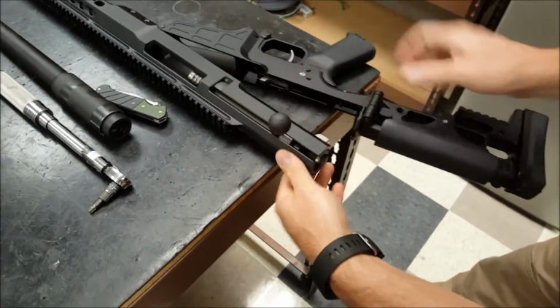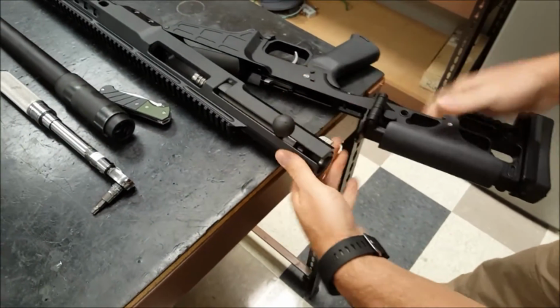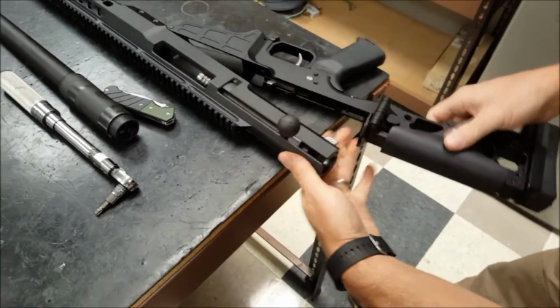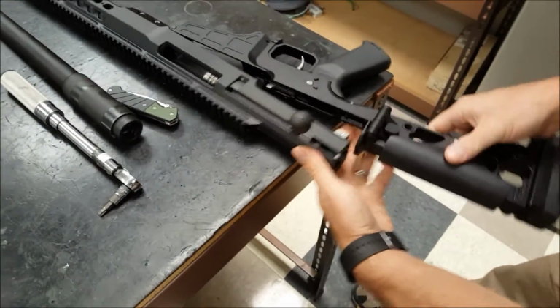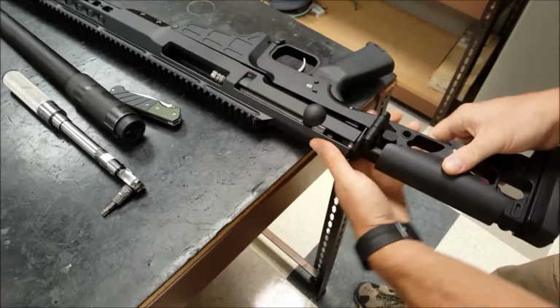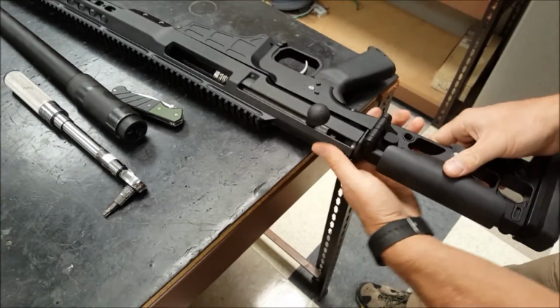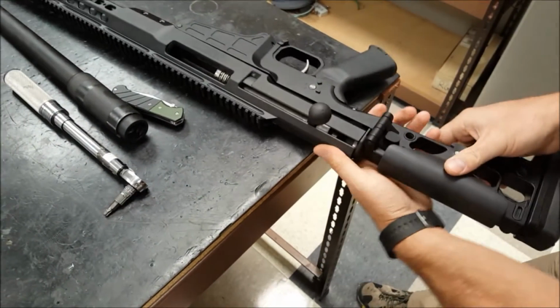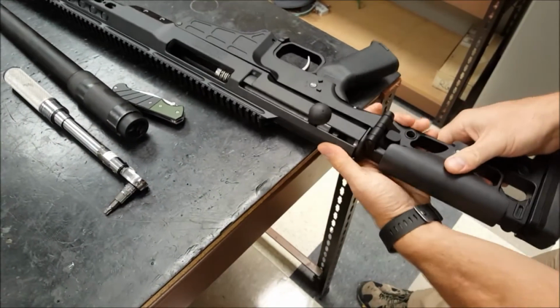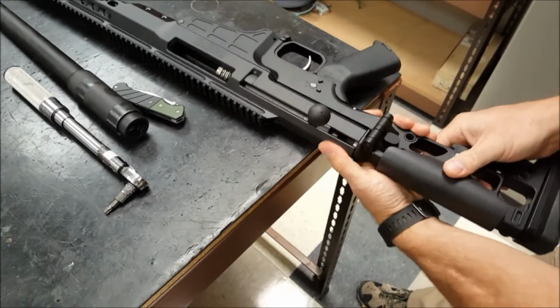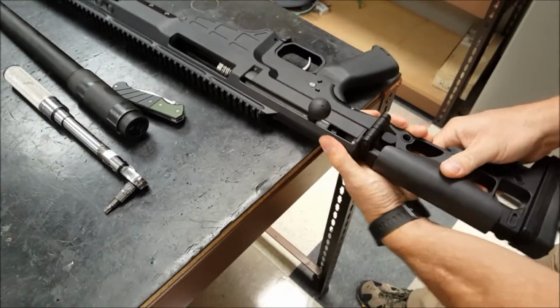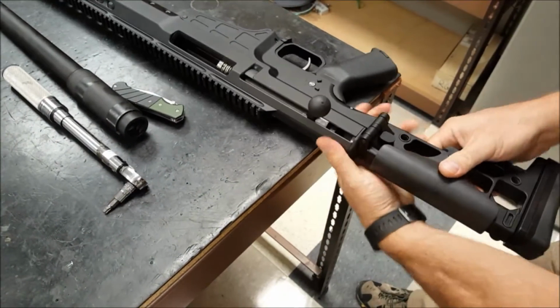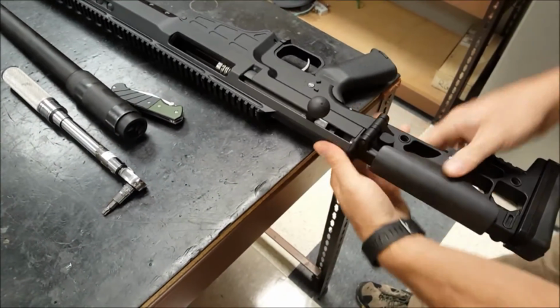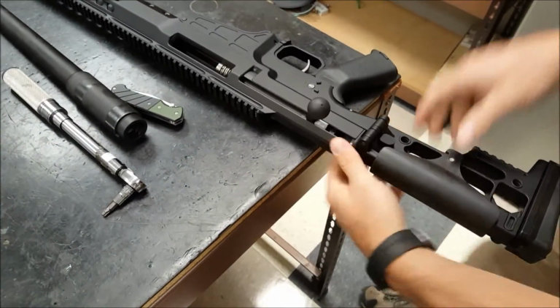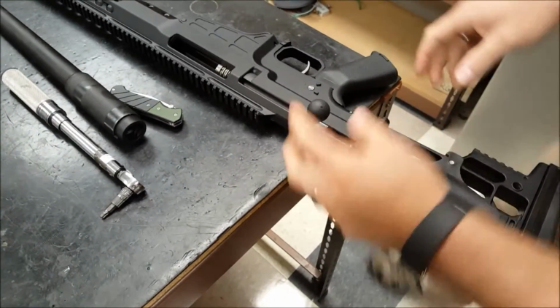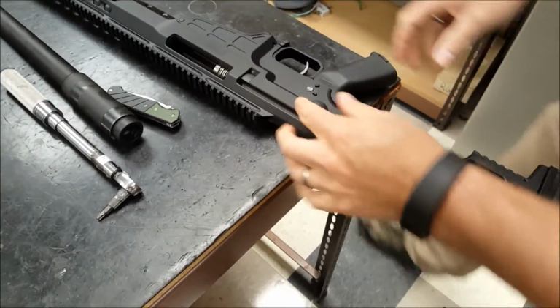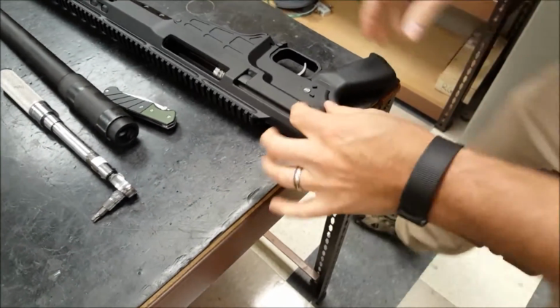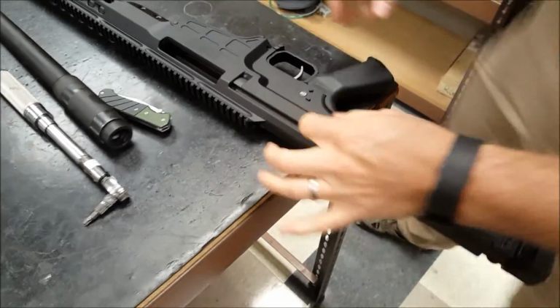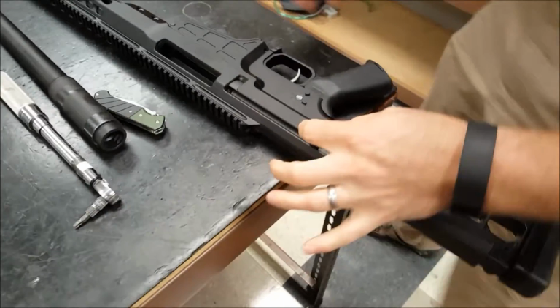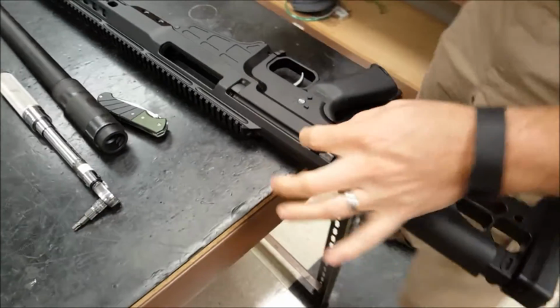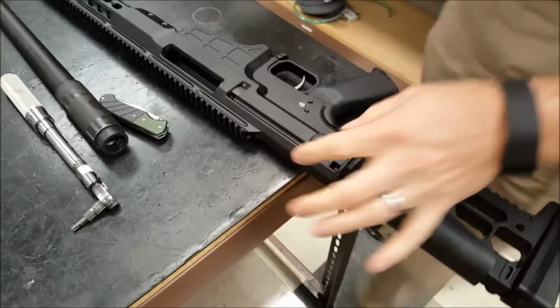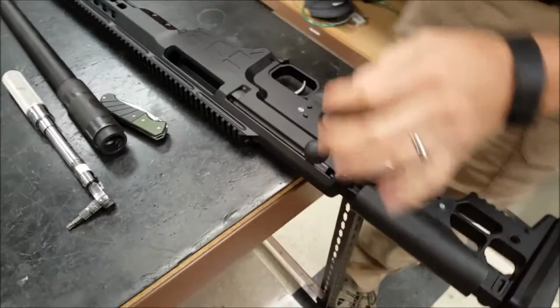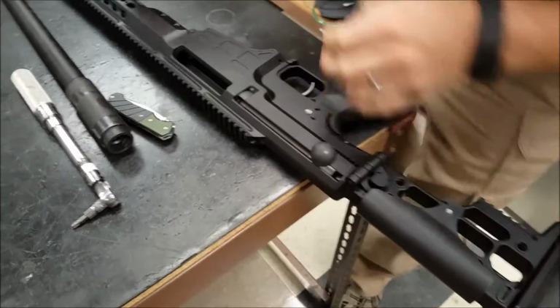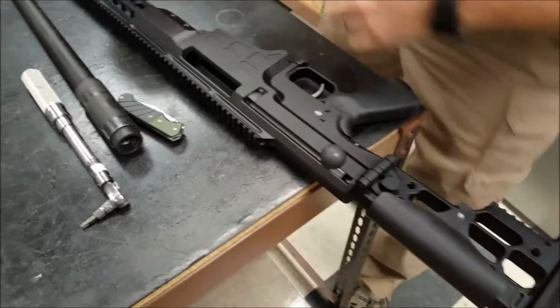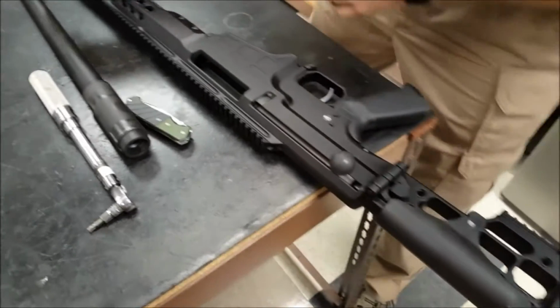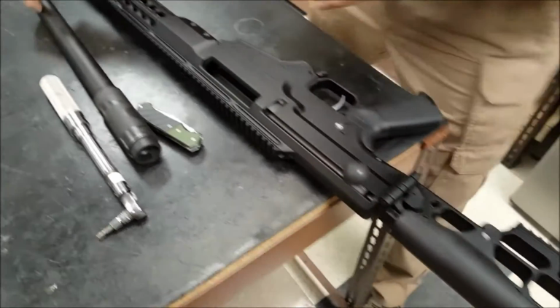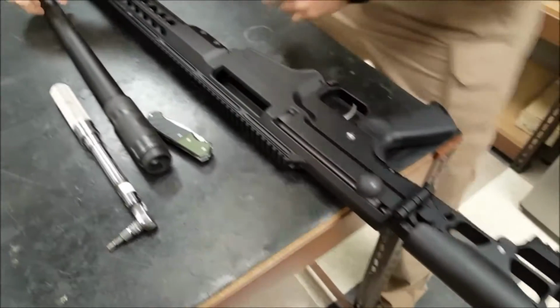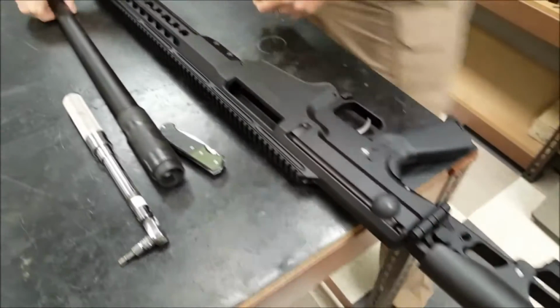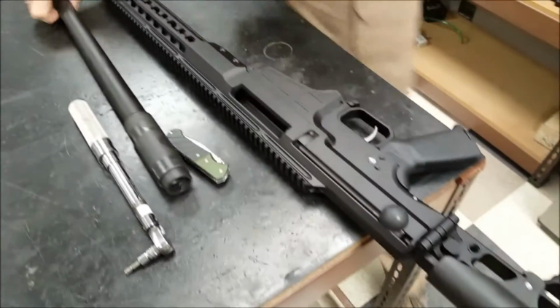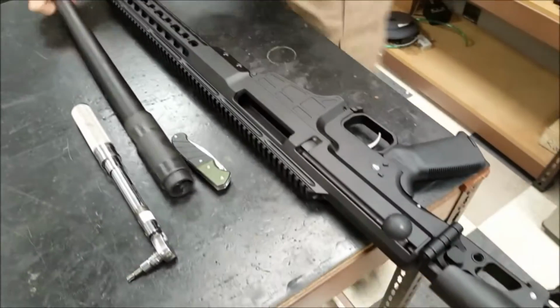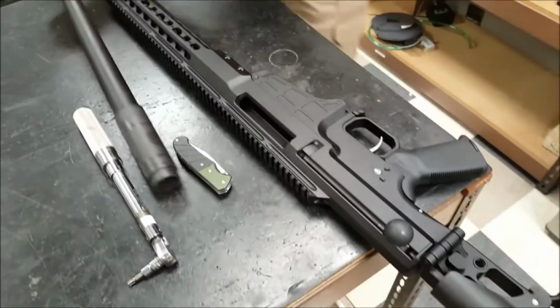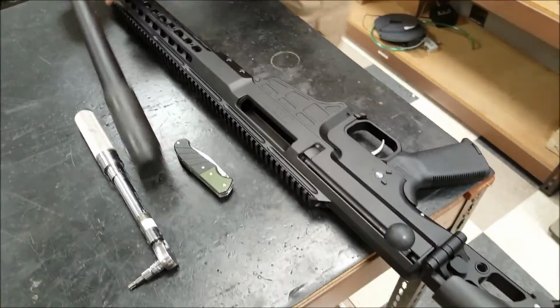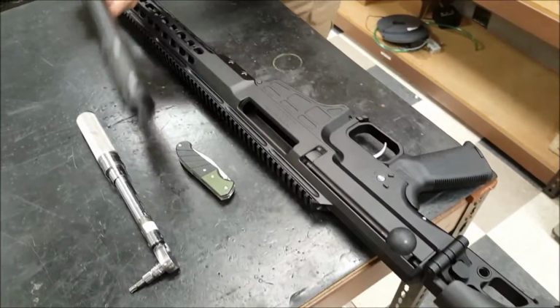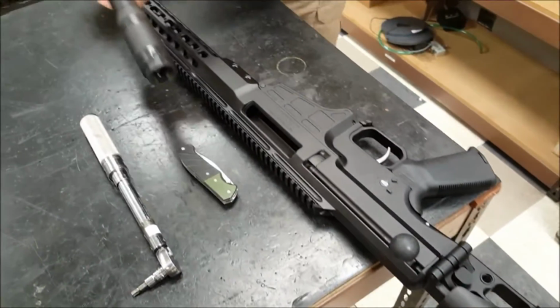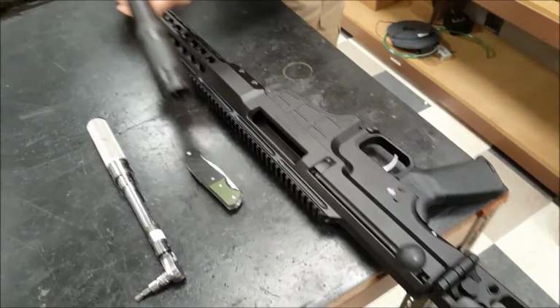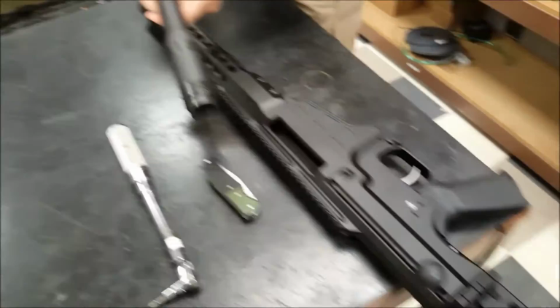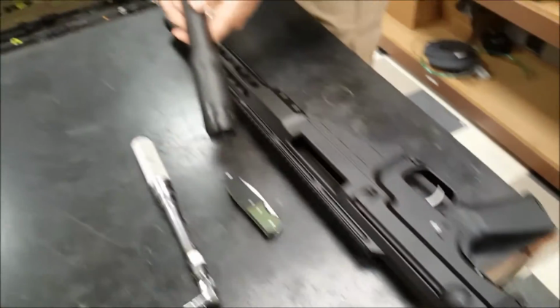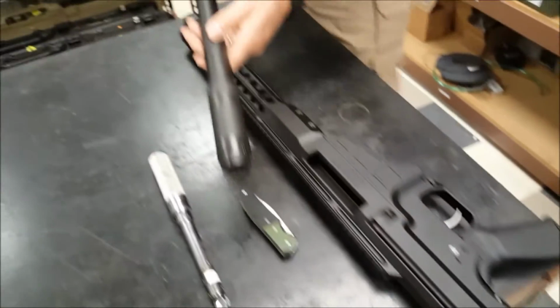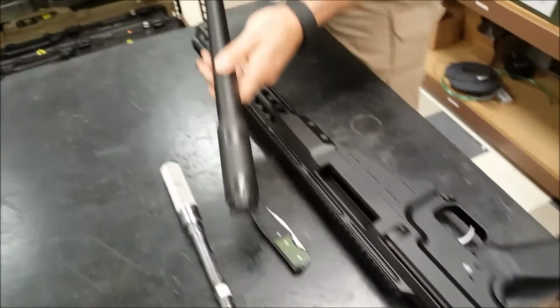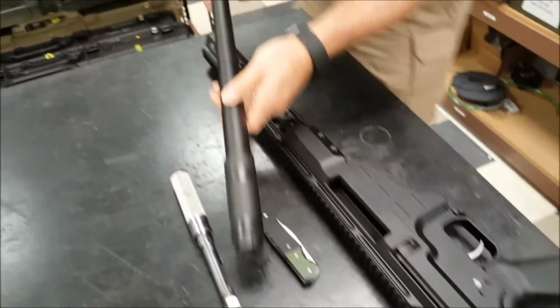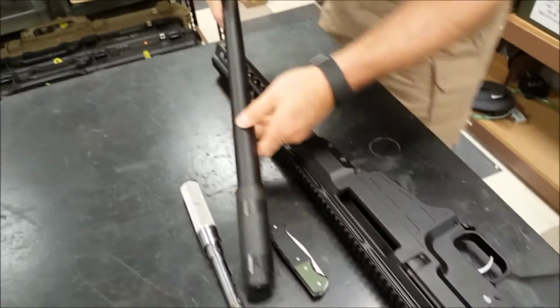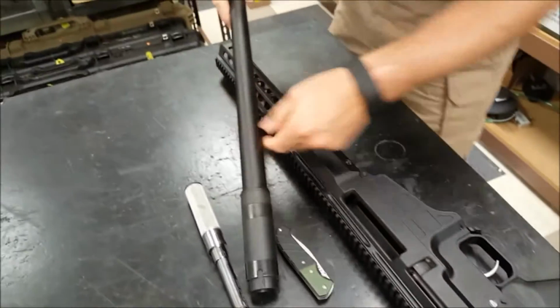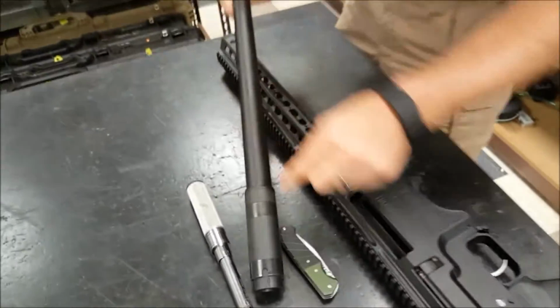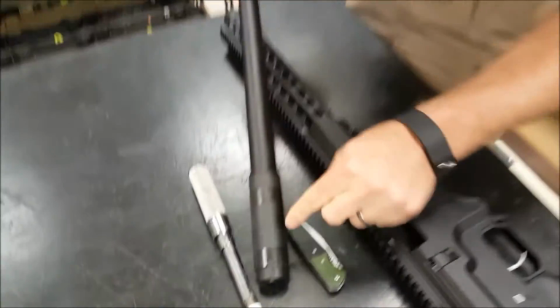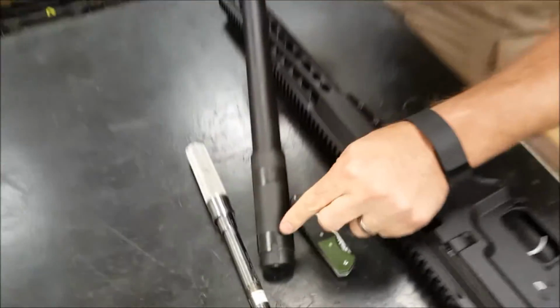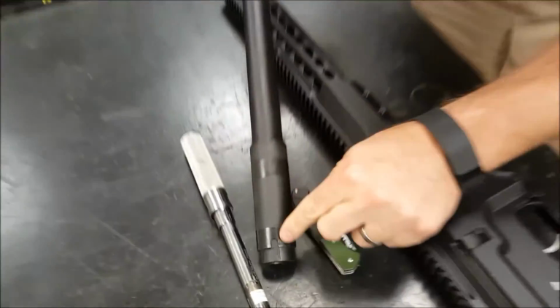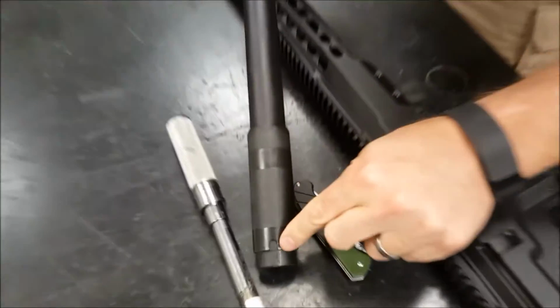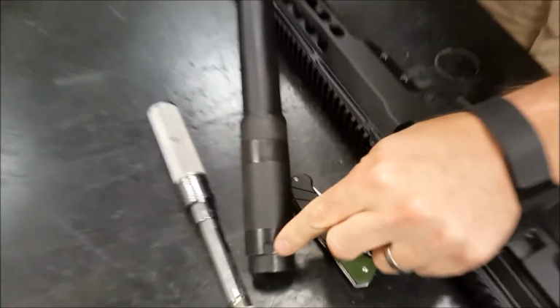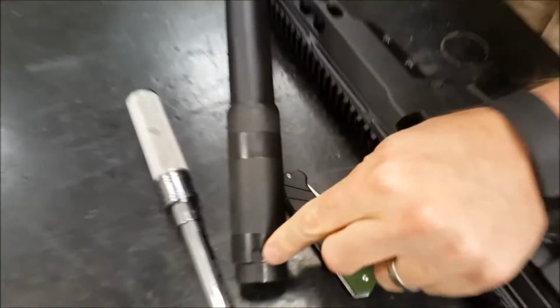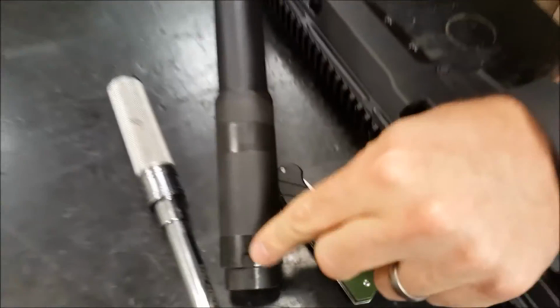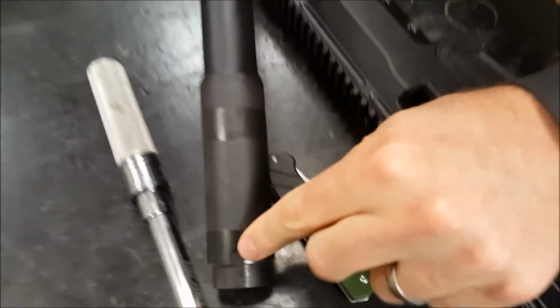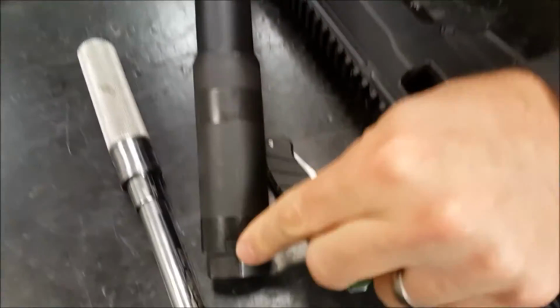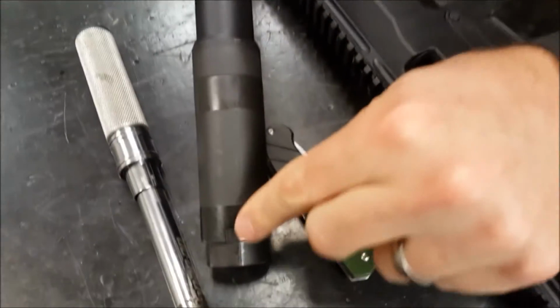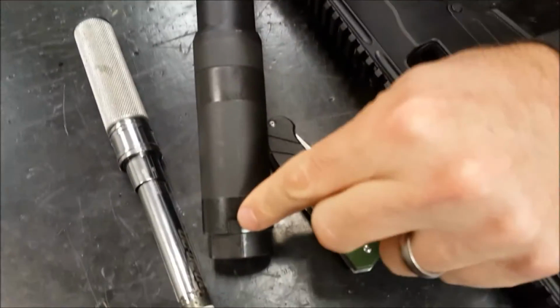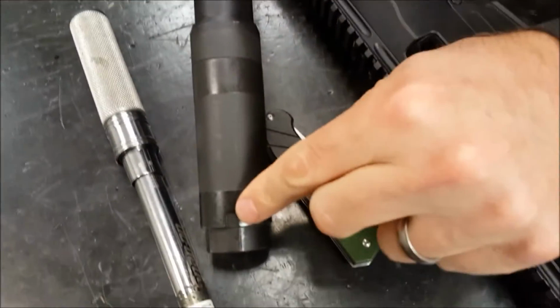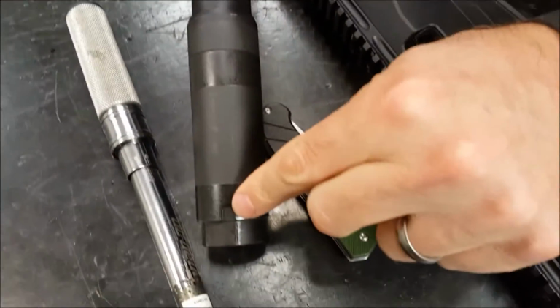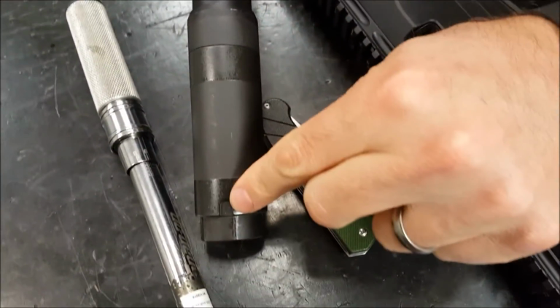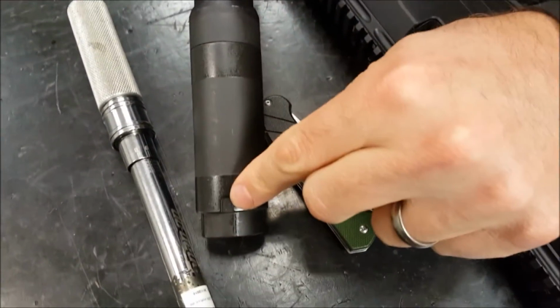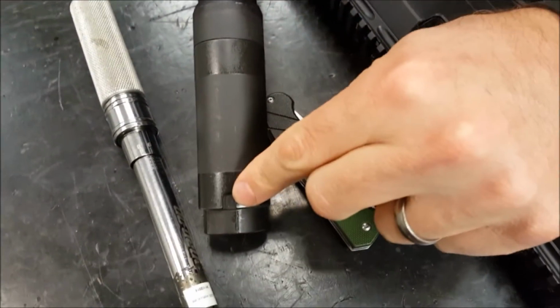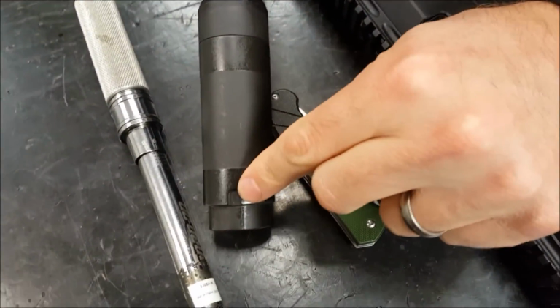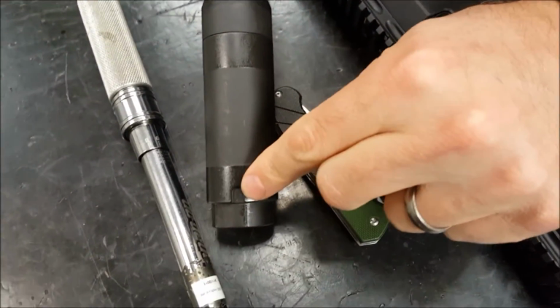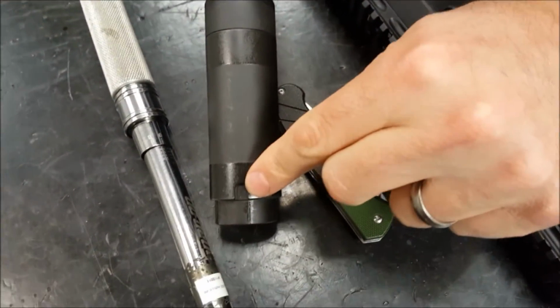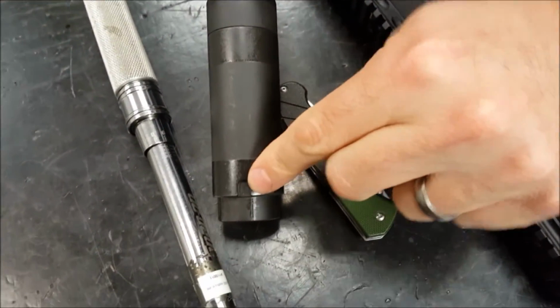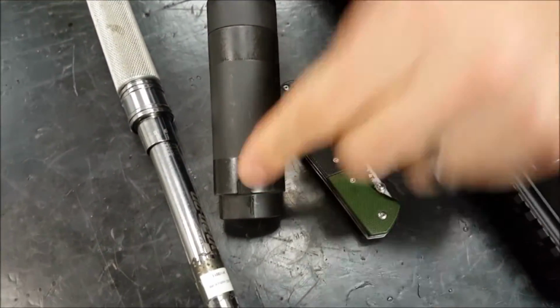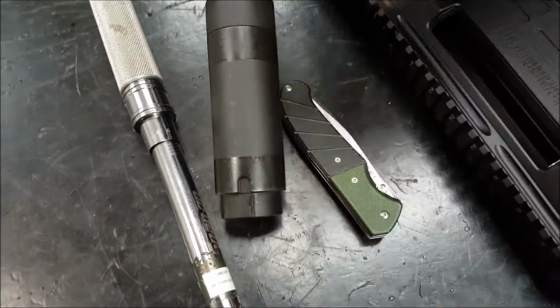Reinsert back in your receiver. Shut your receiver, leave this open. Slide your barrel in from the front with this alignment notch at 12 o'clock in the receiver.